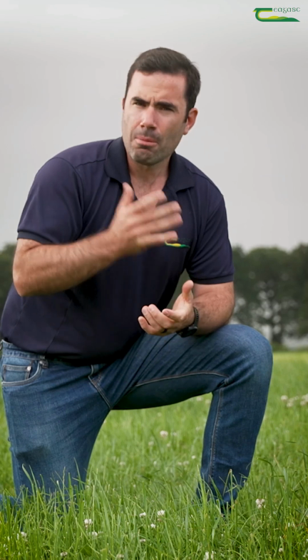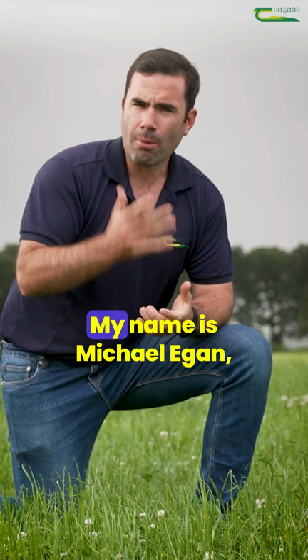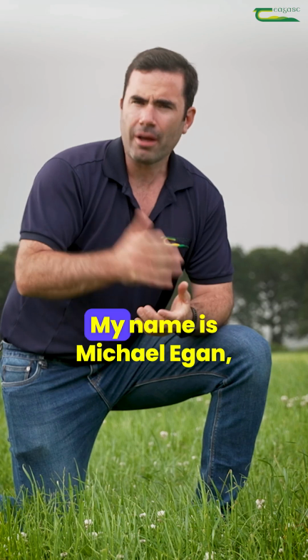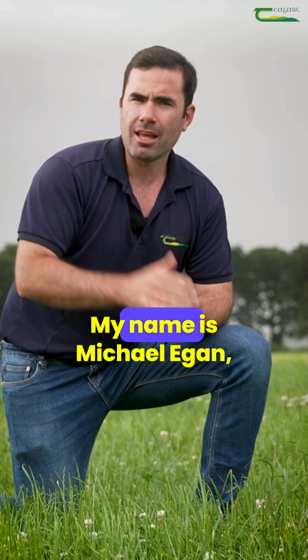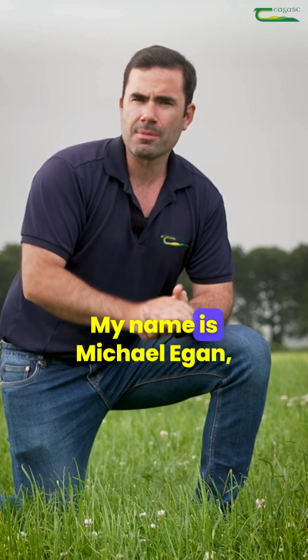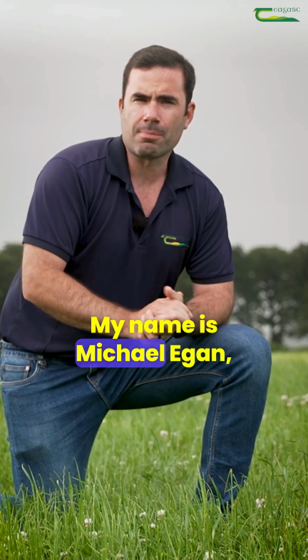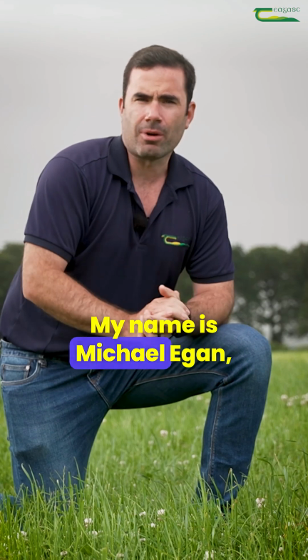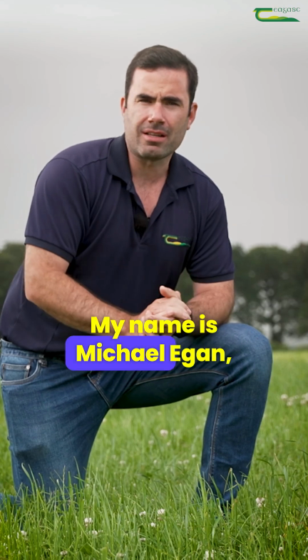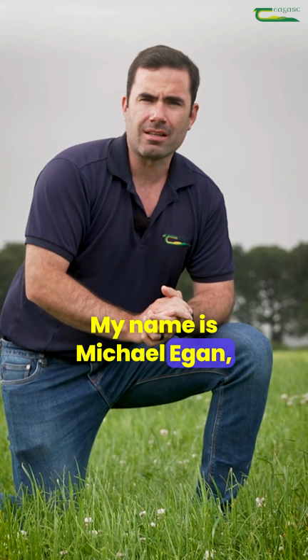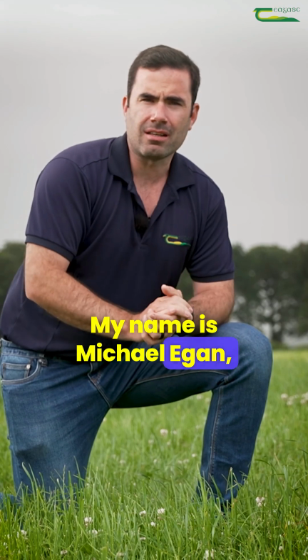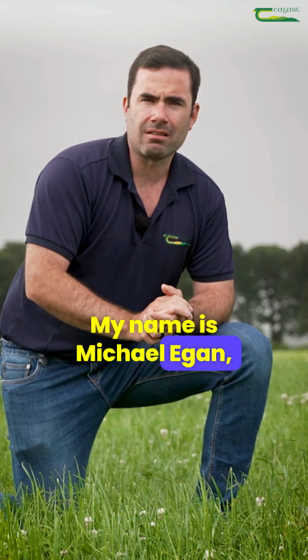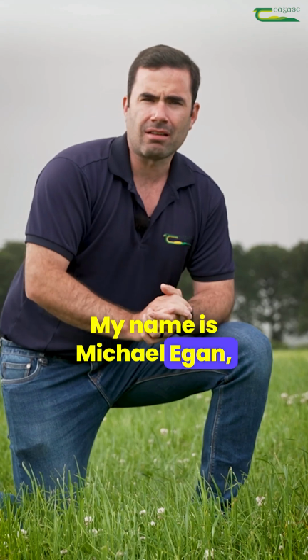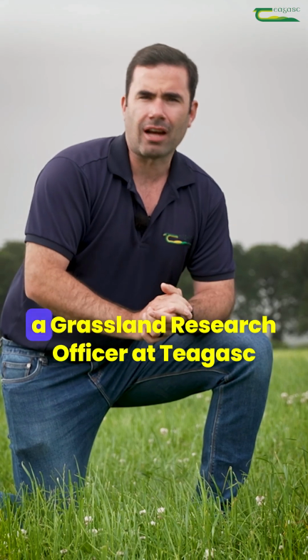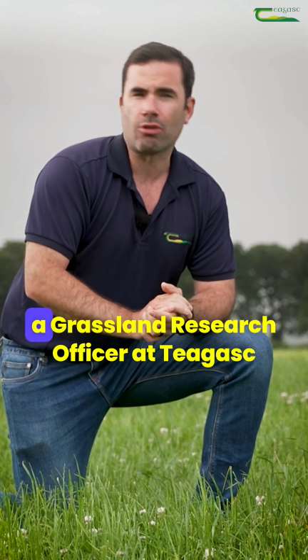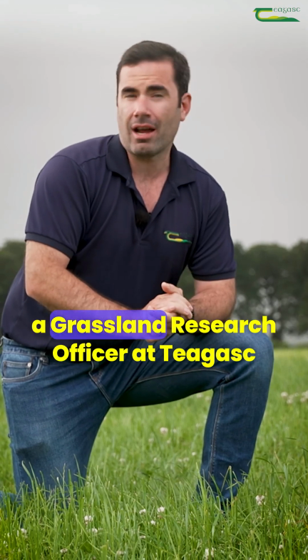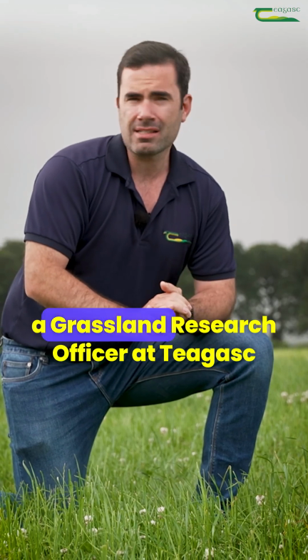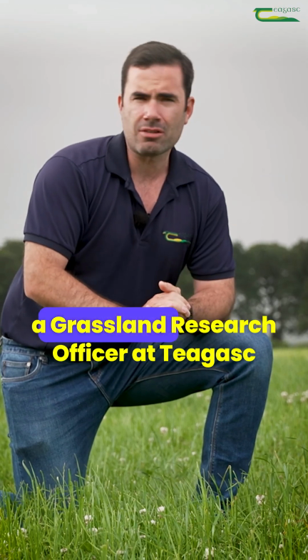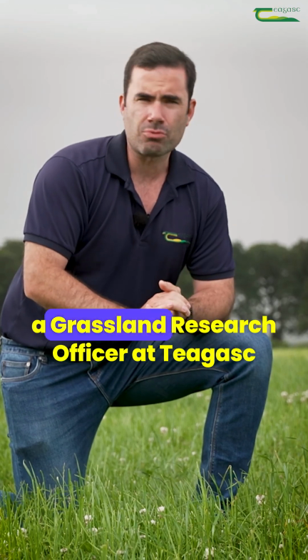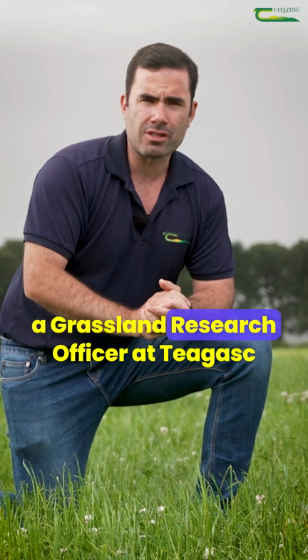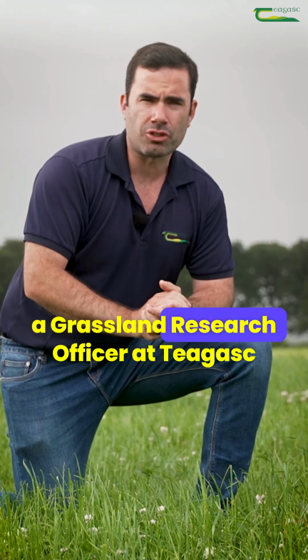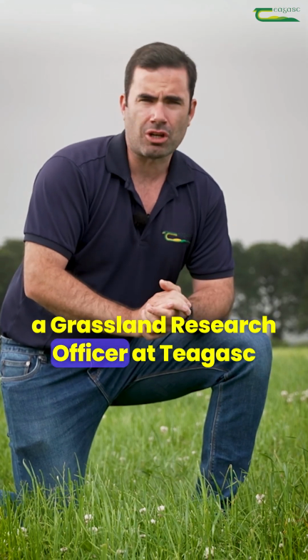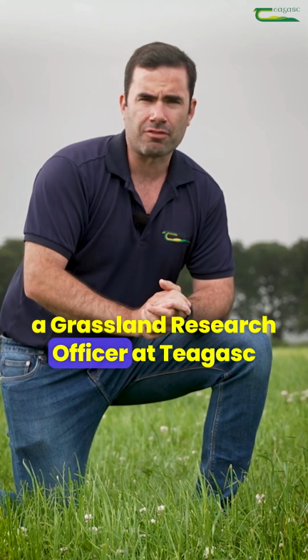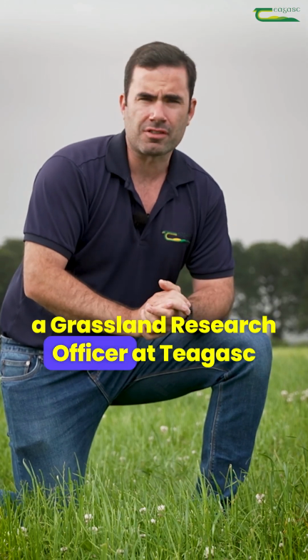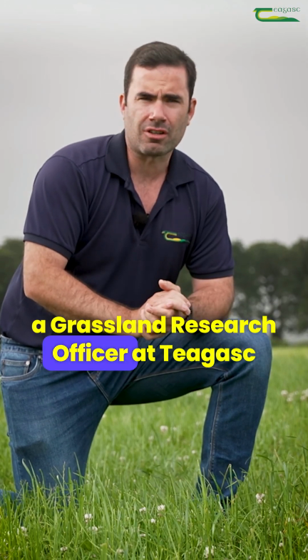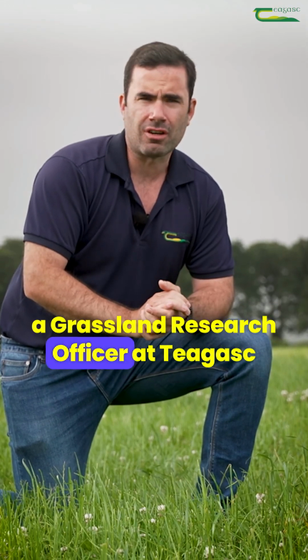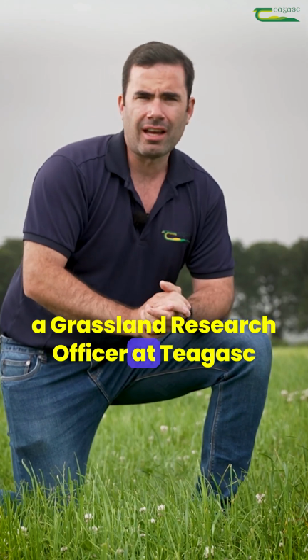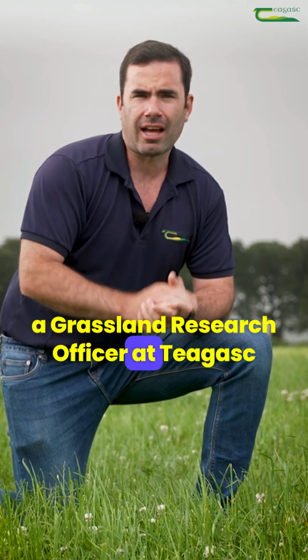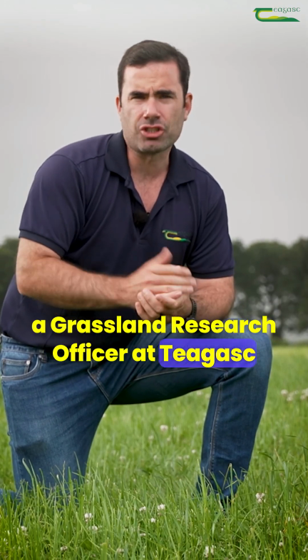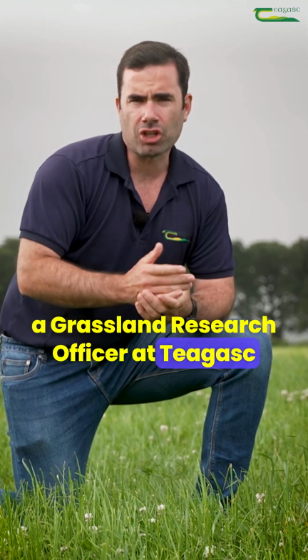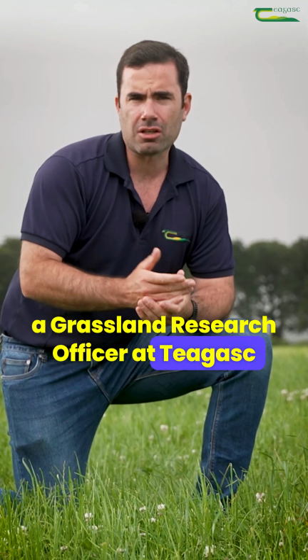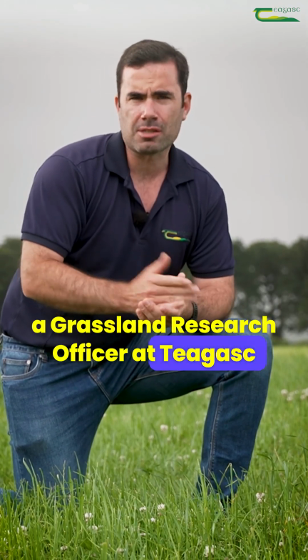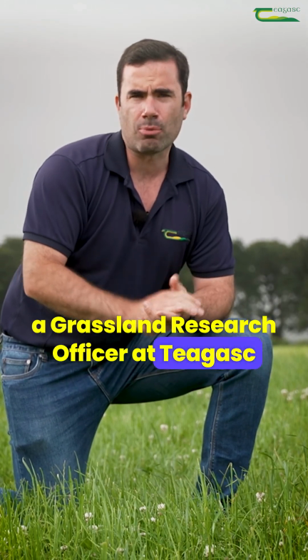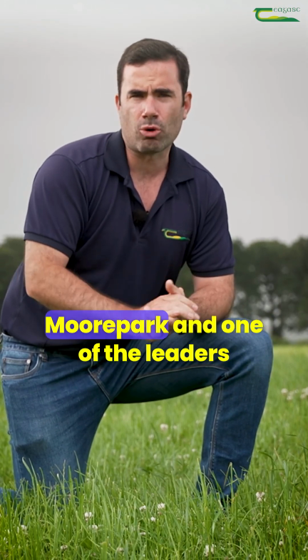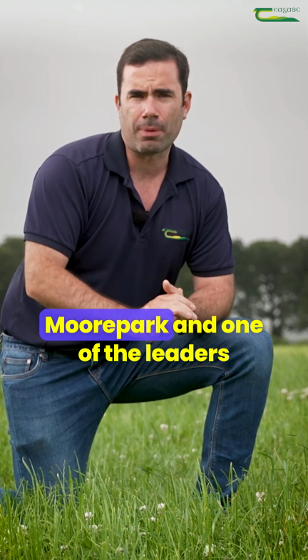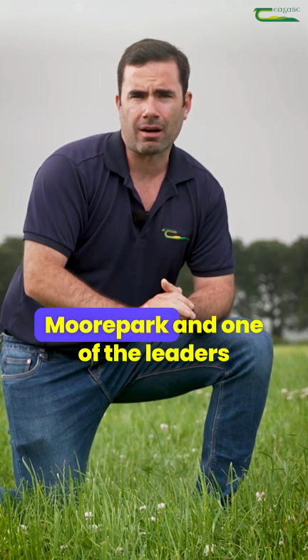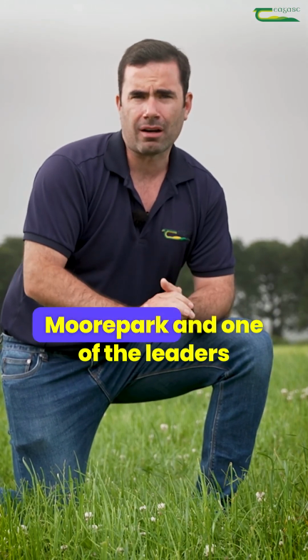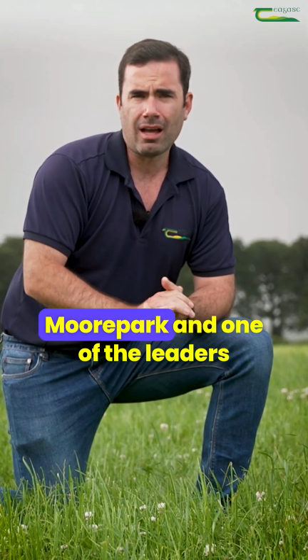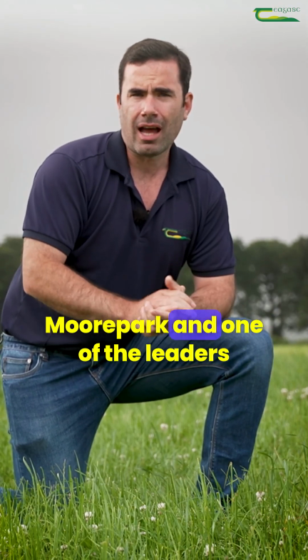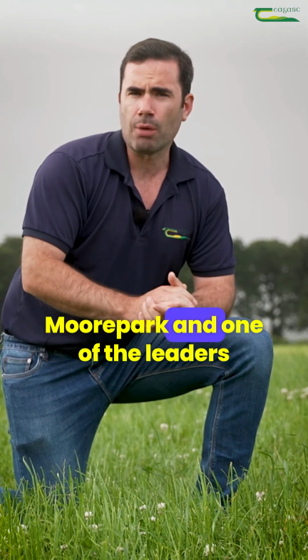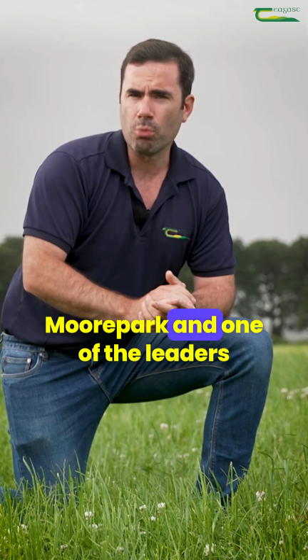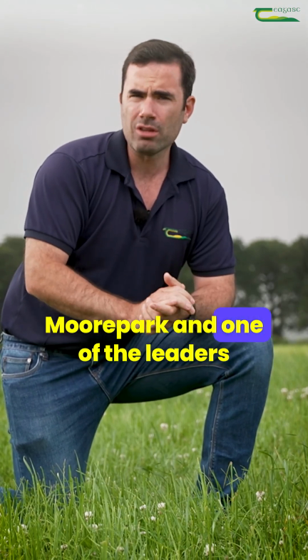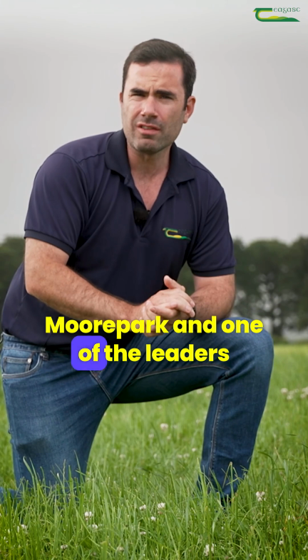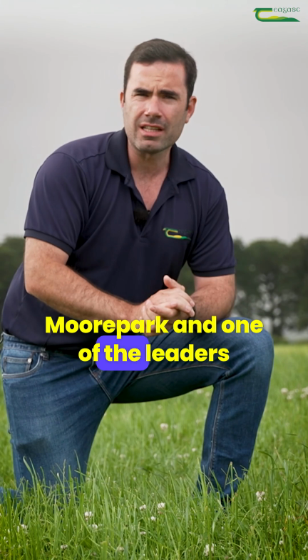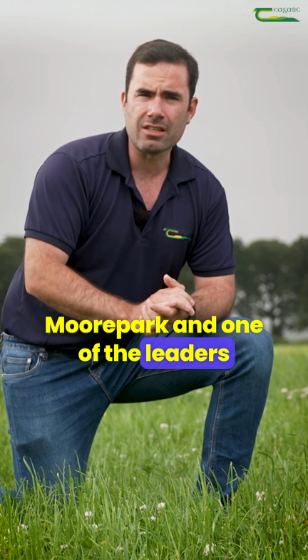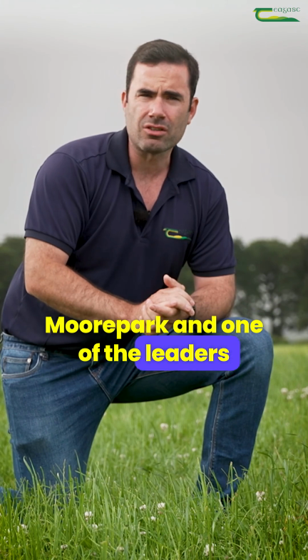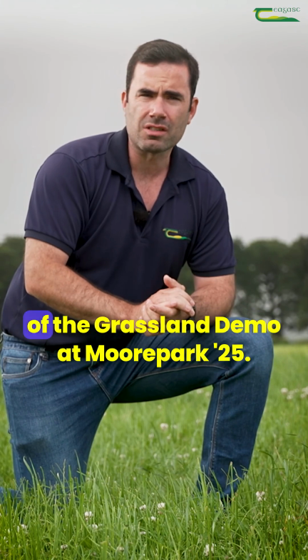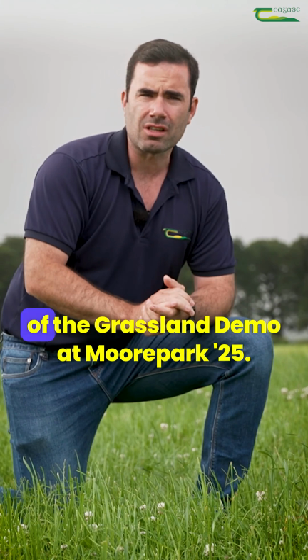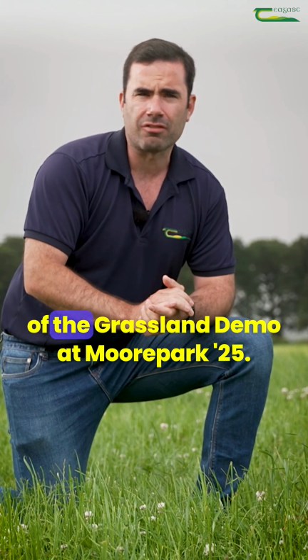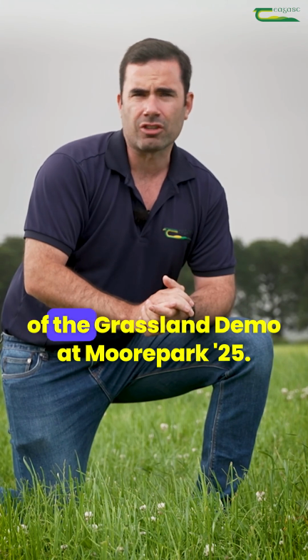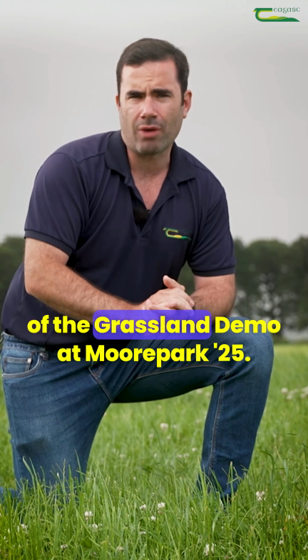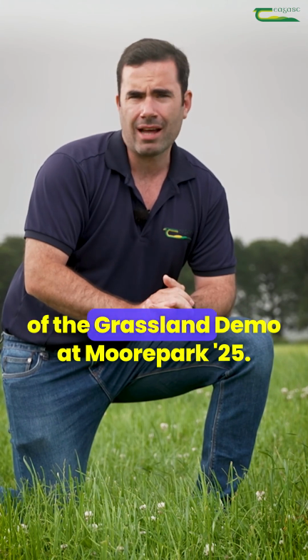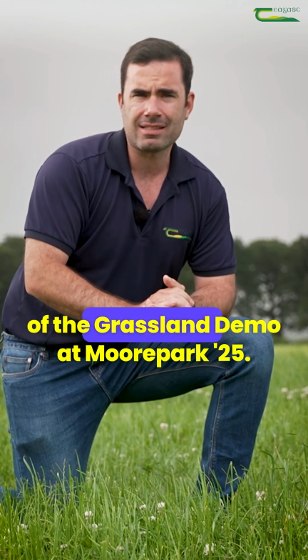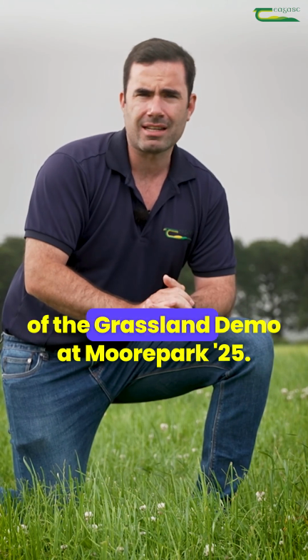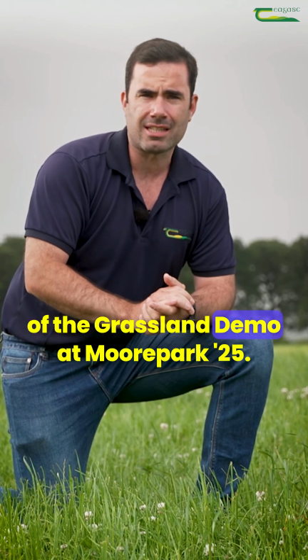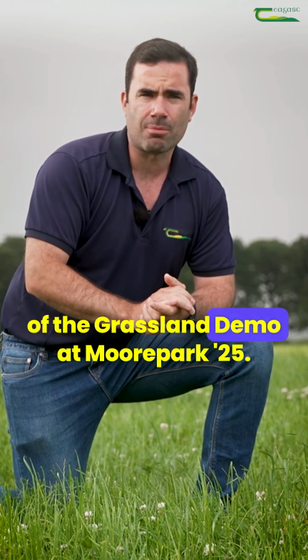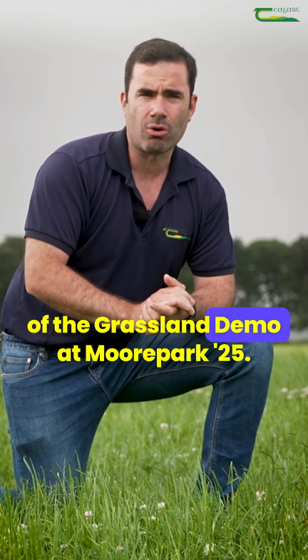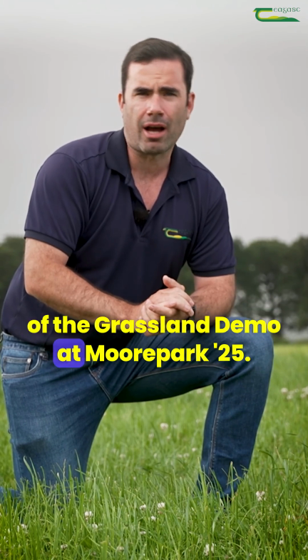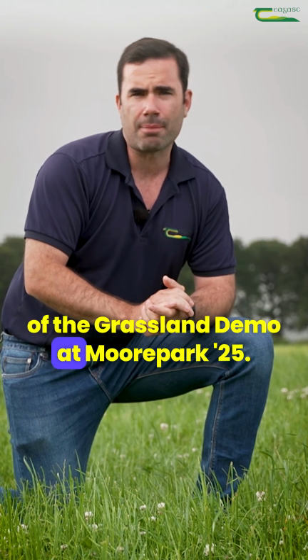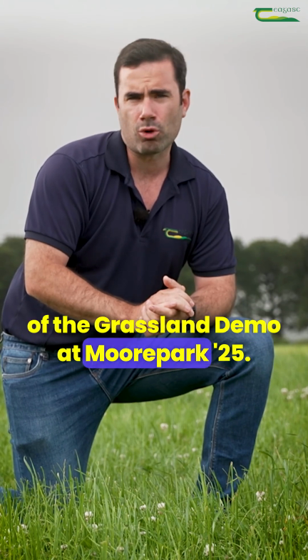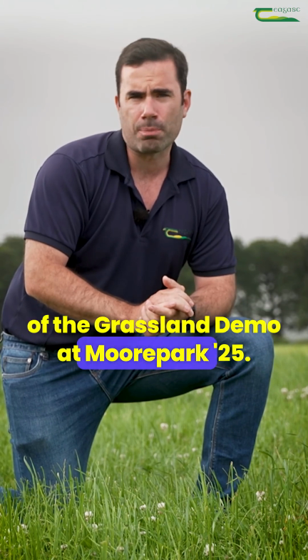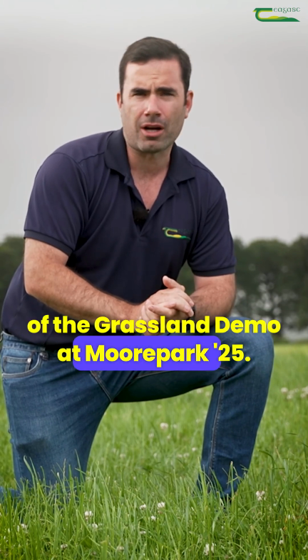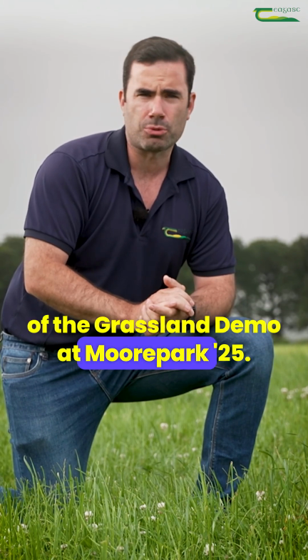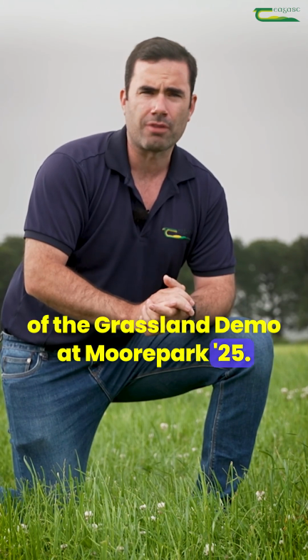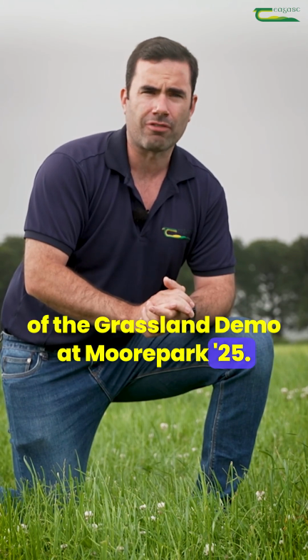My name is Michael Egan, a Grassland Research Officer at Tiagas Moorpark and one of the leaders of the Grassland Demo at Moorpark 25.